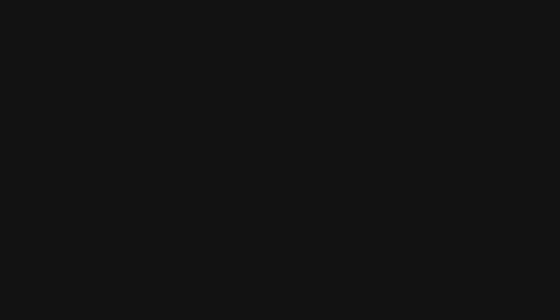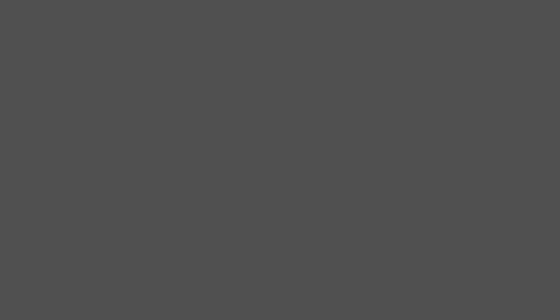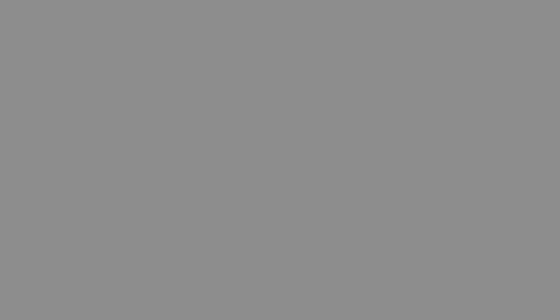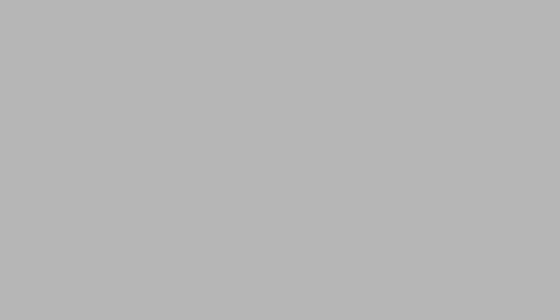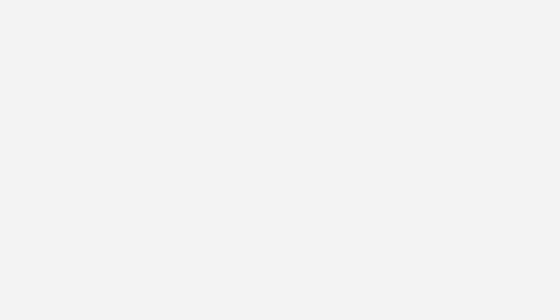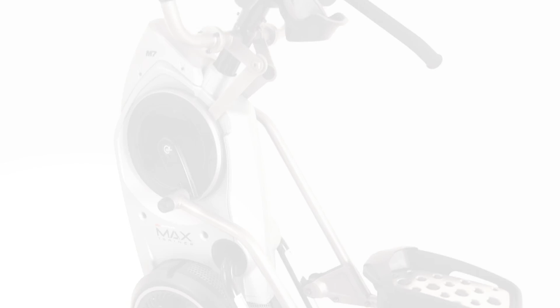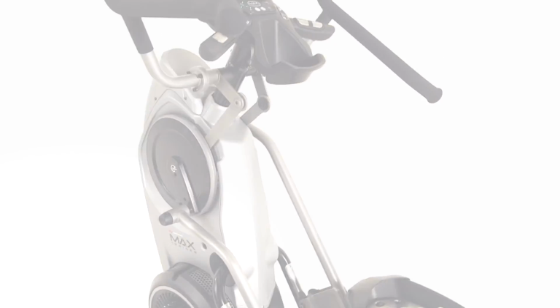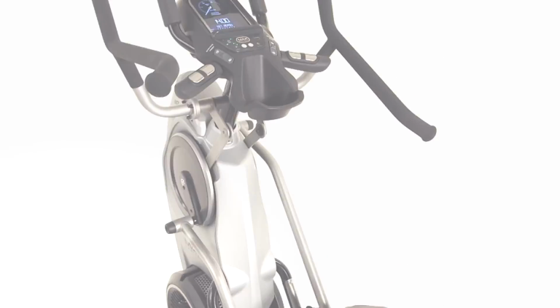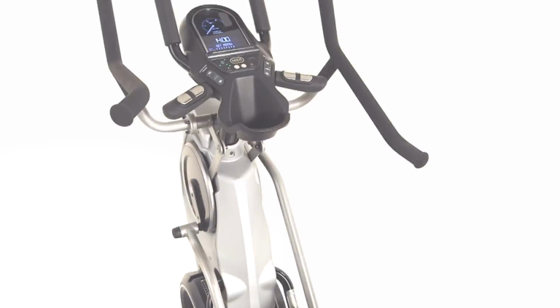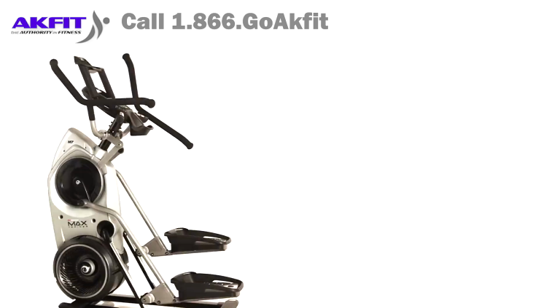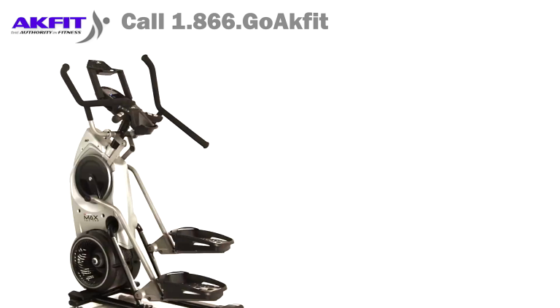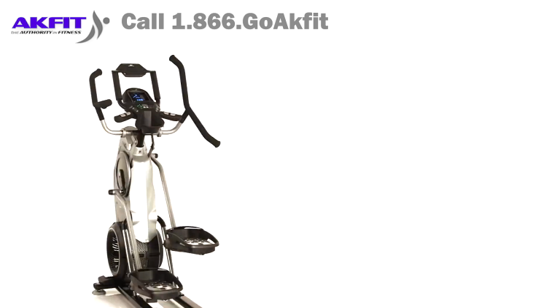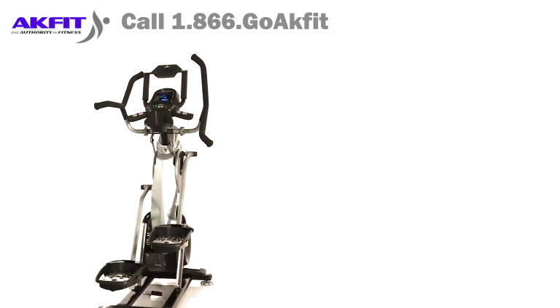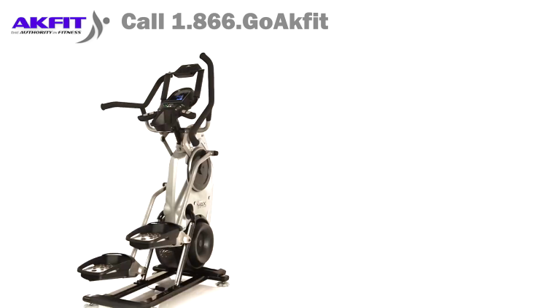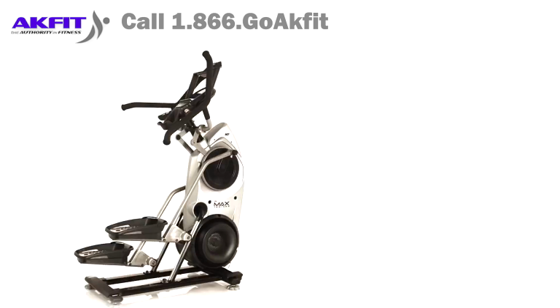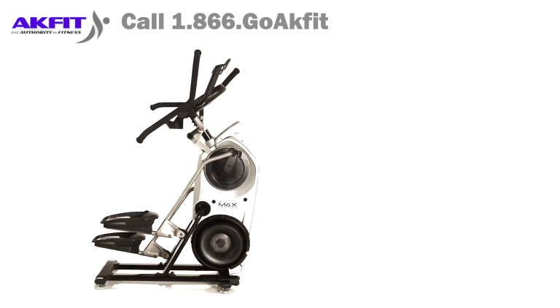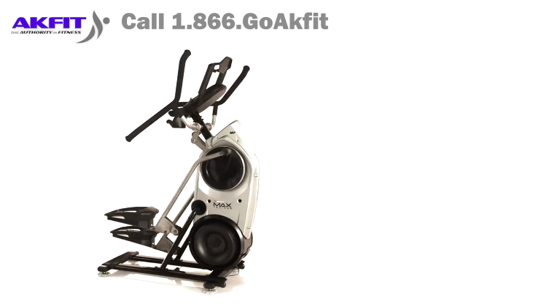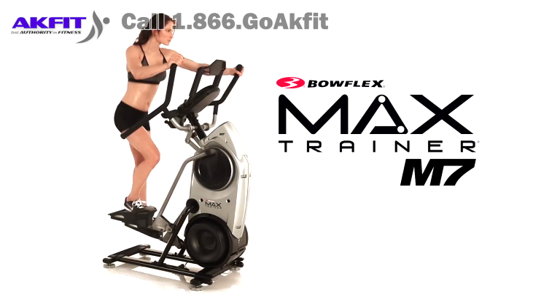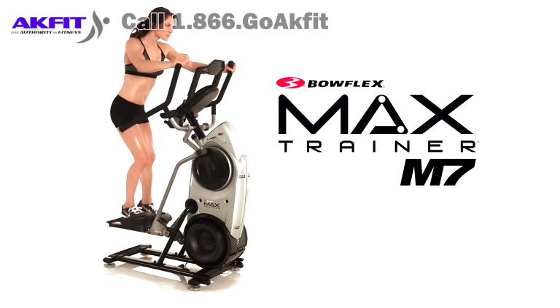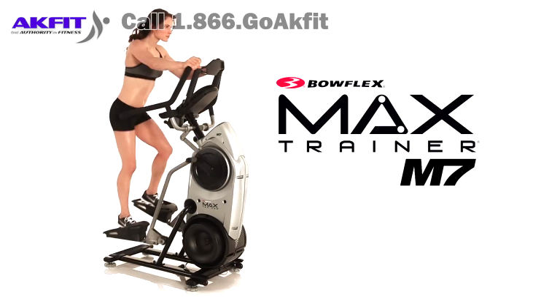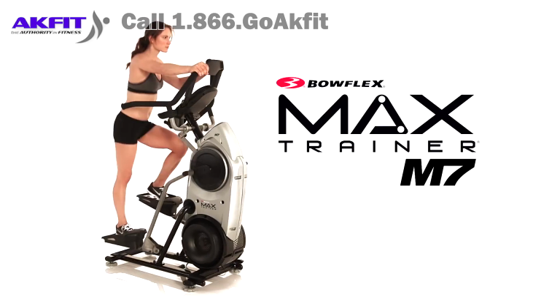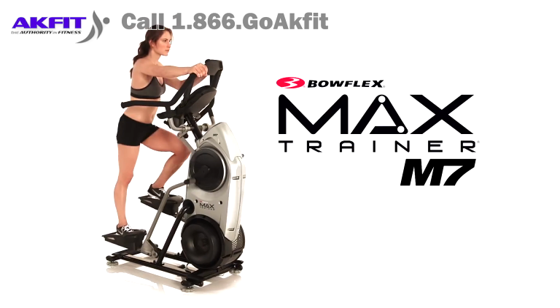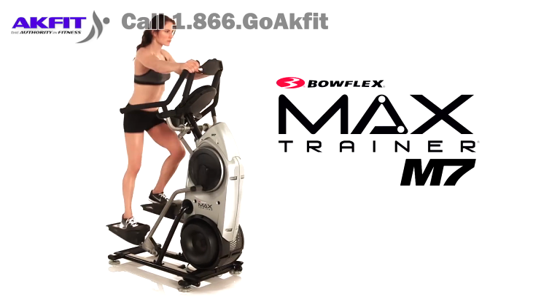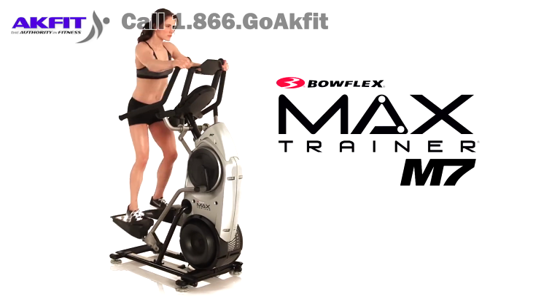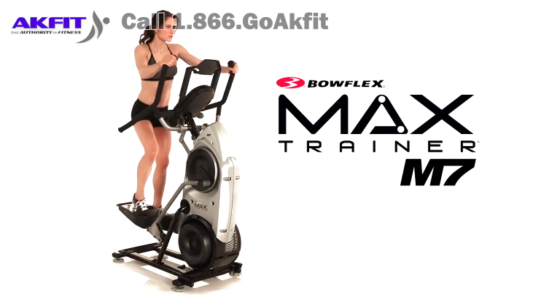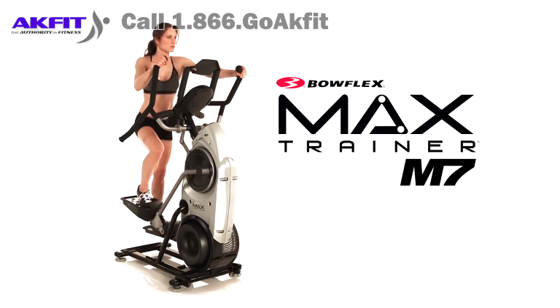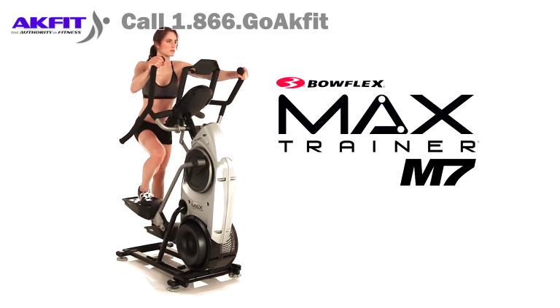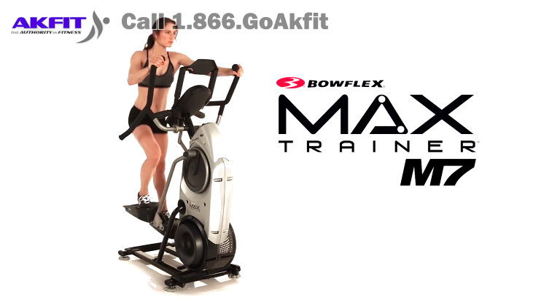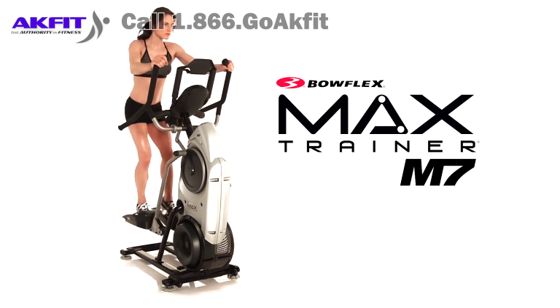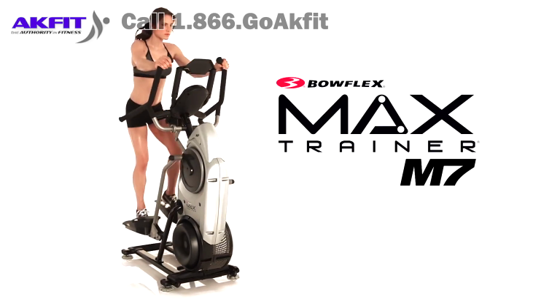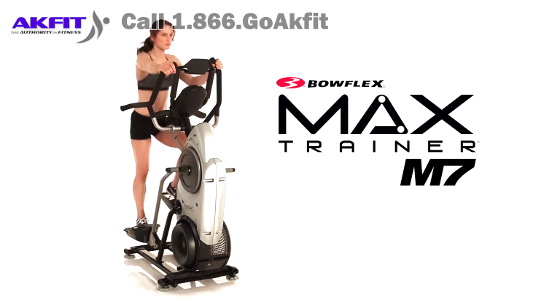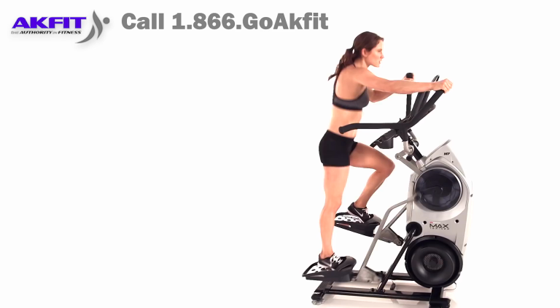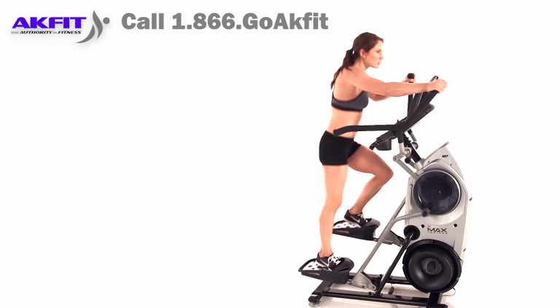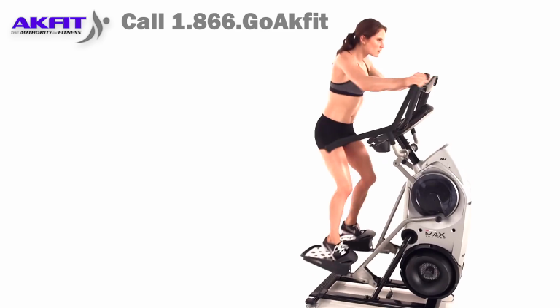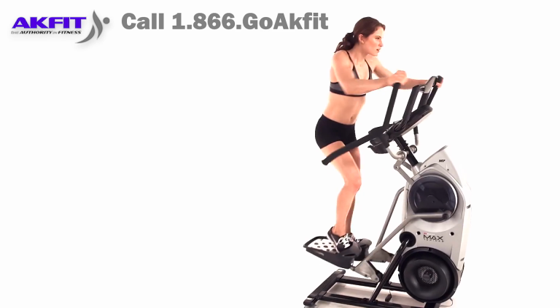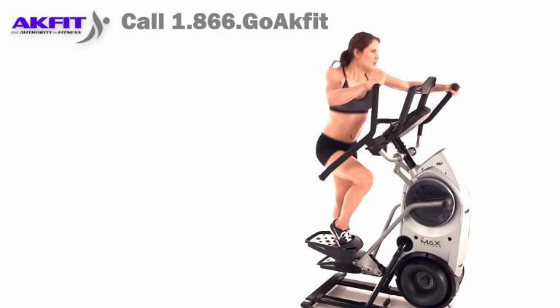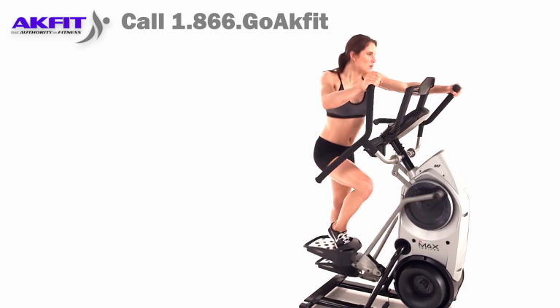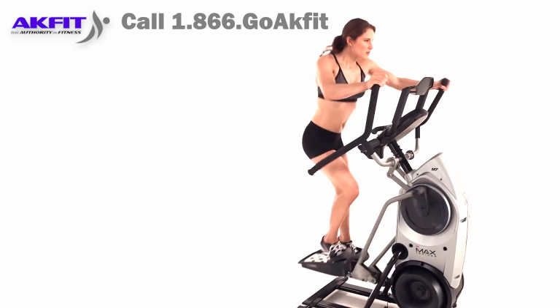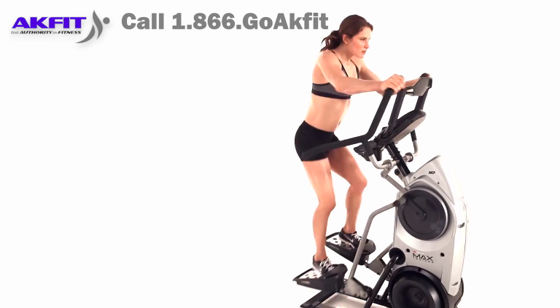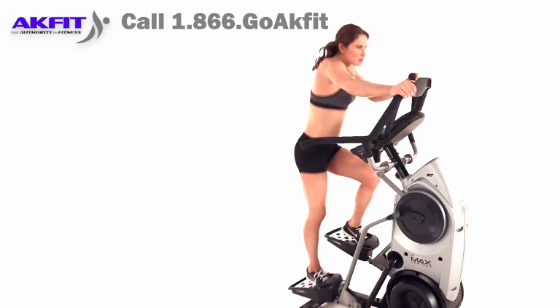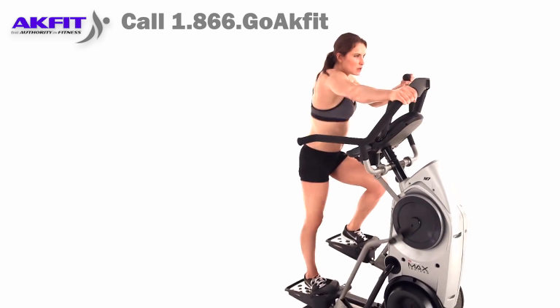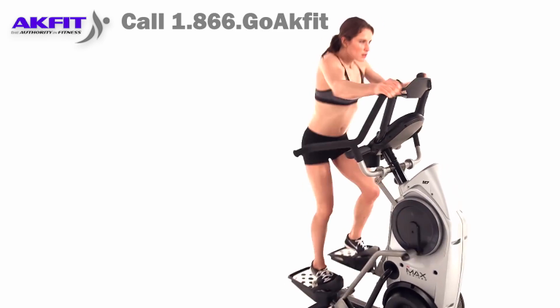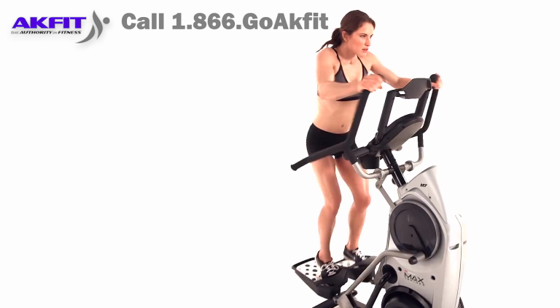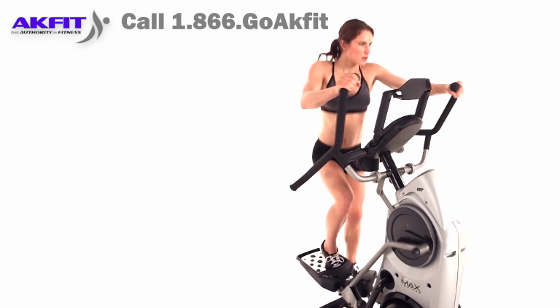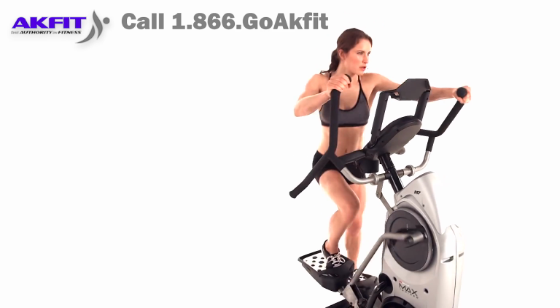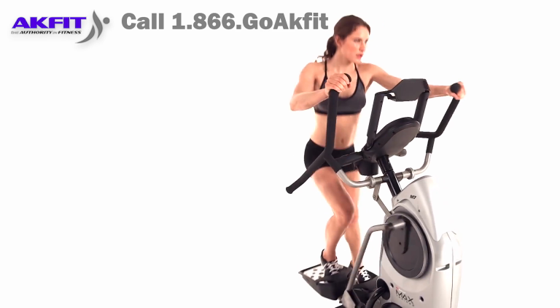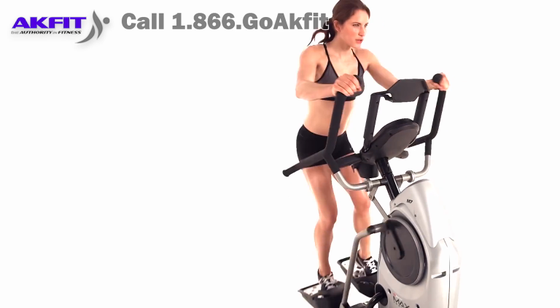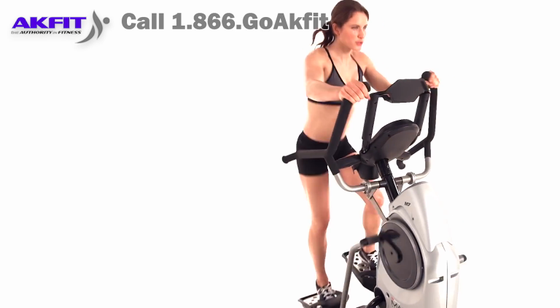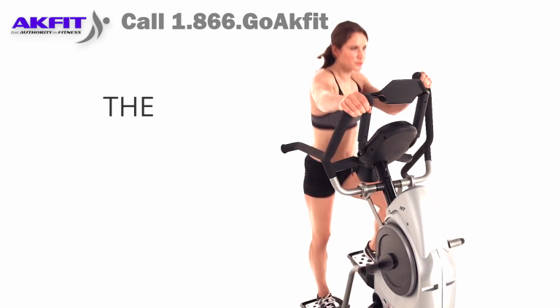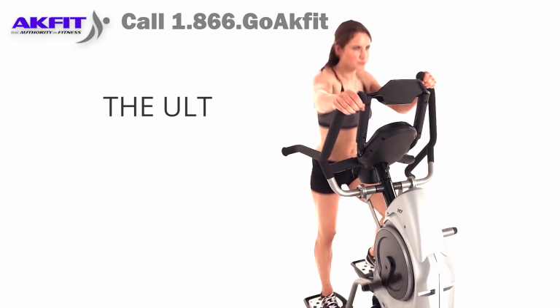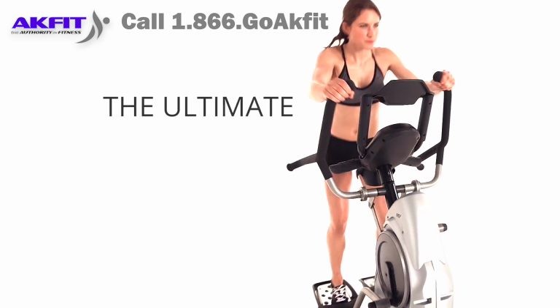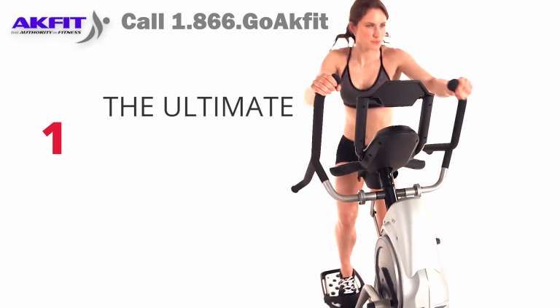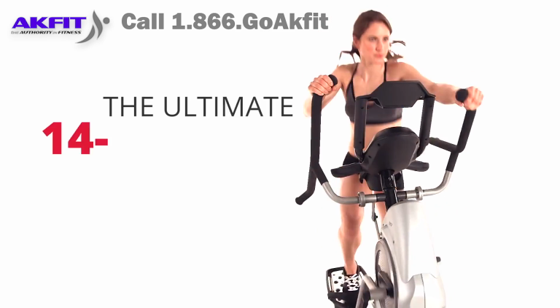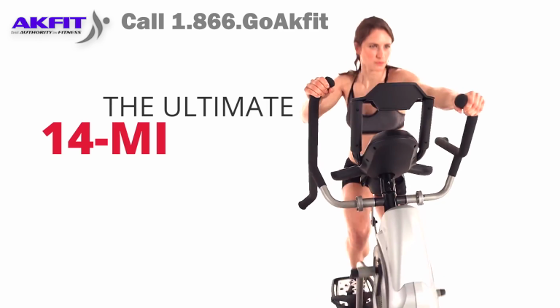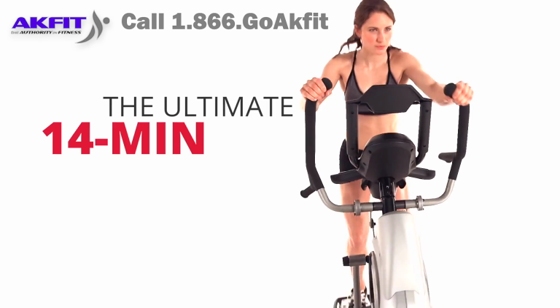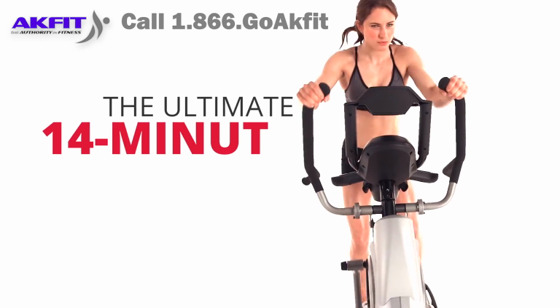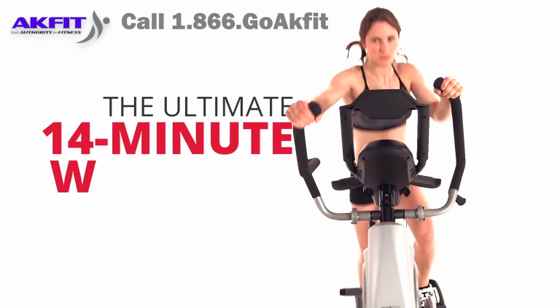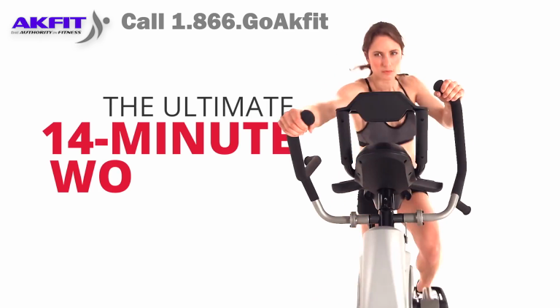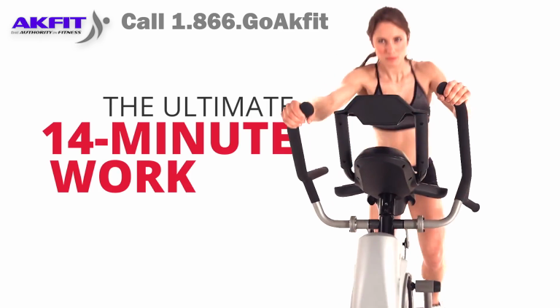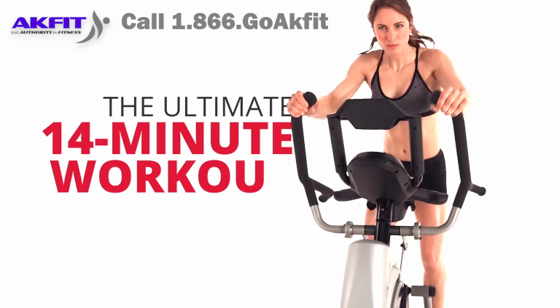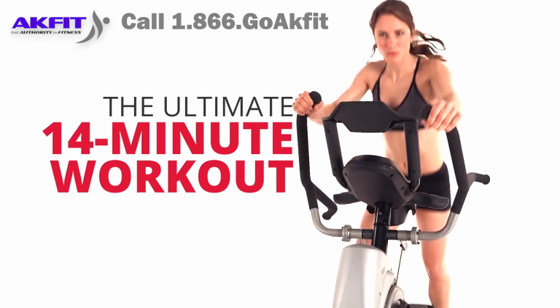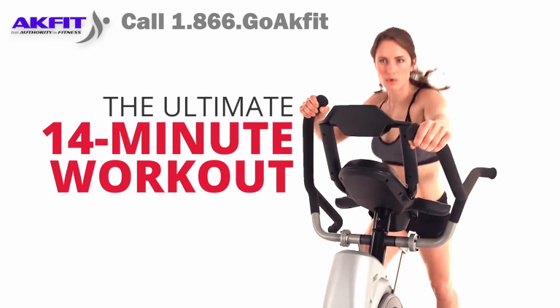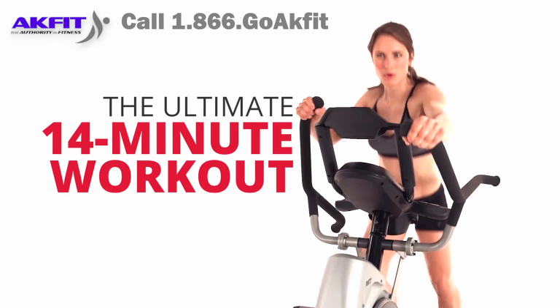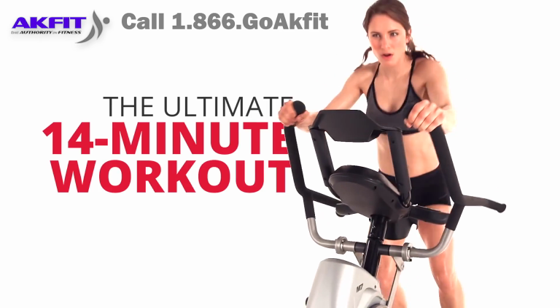This is the Bowflex Max Trainer M7, our top-of-the-line model and the ultimate 14-minute workout.